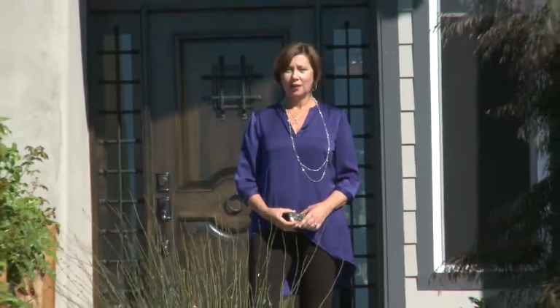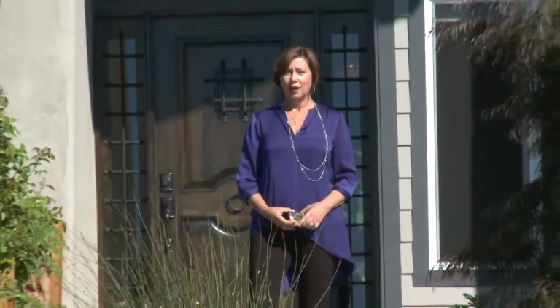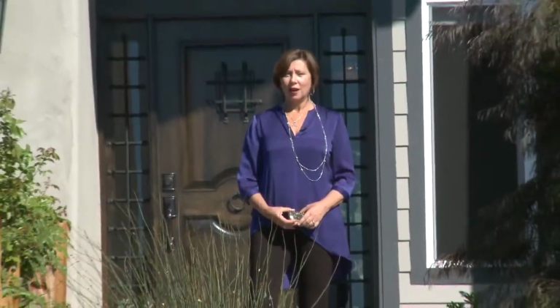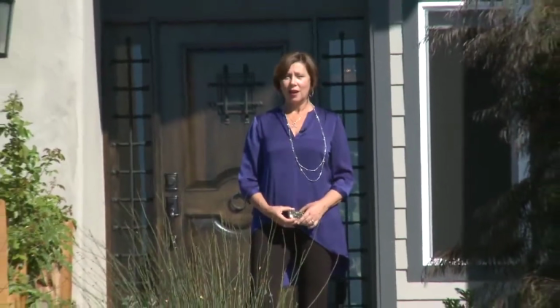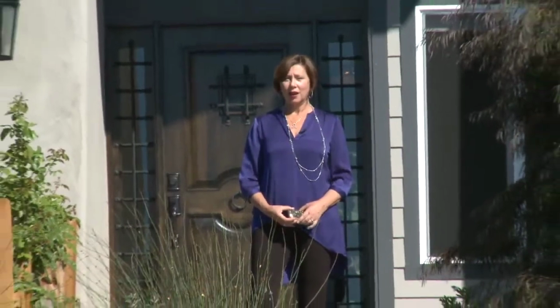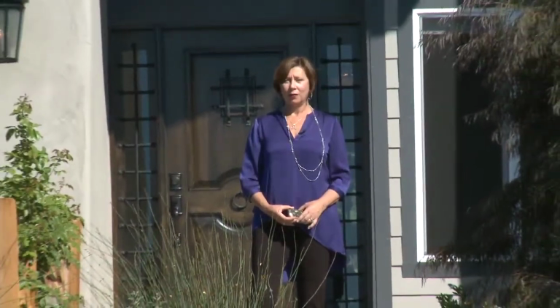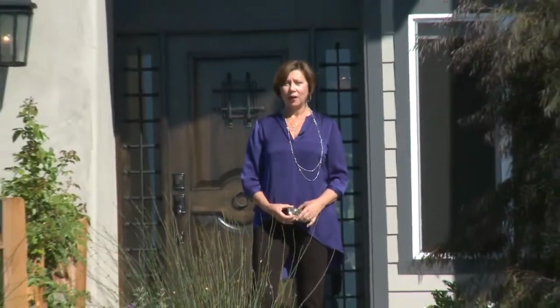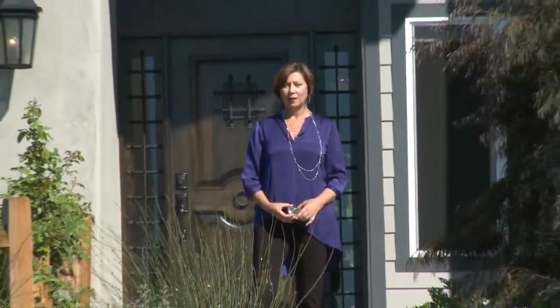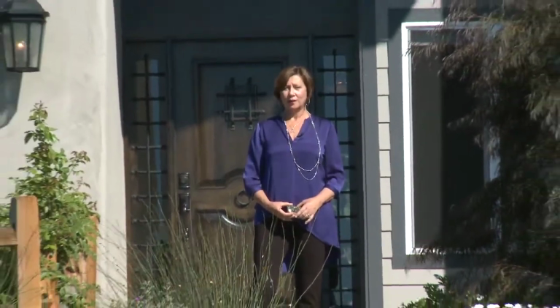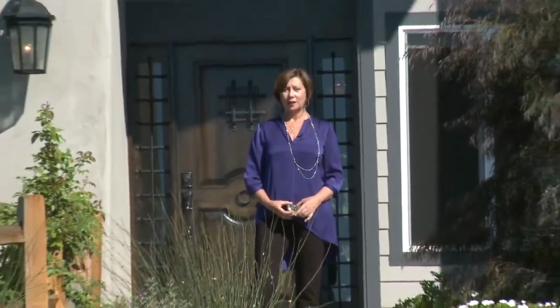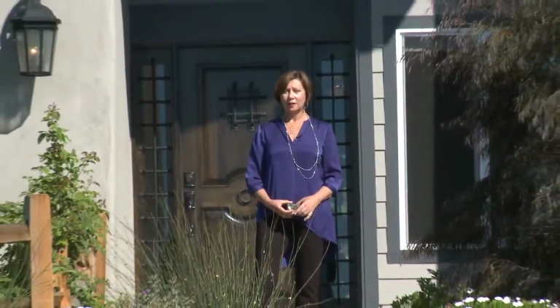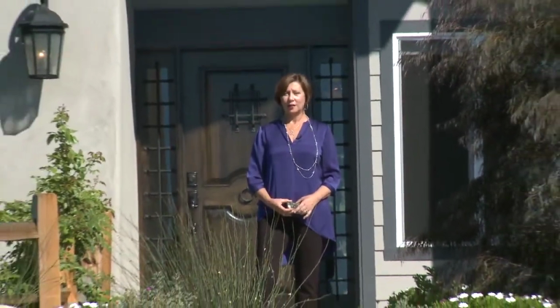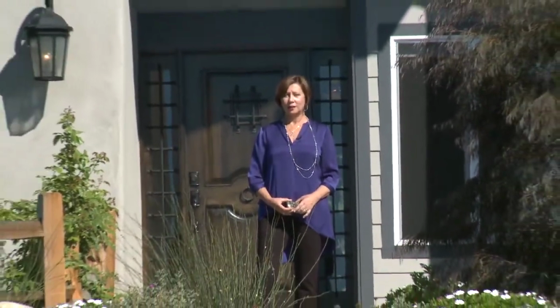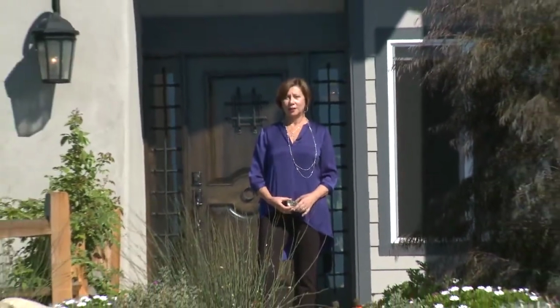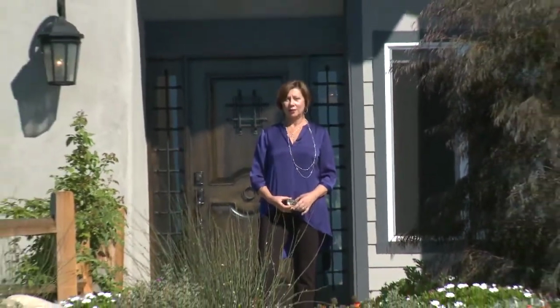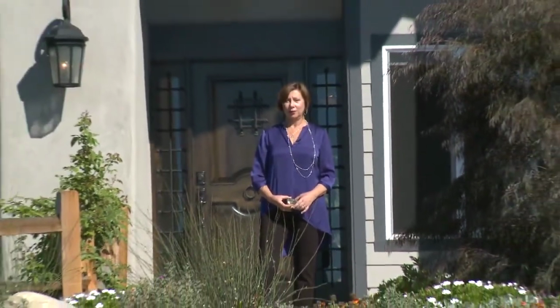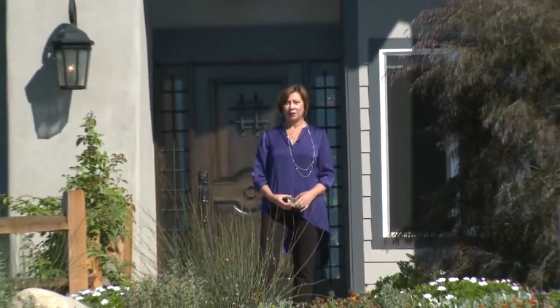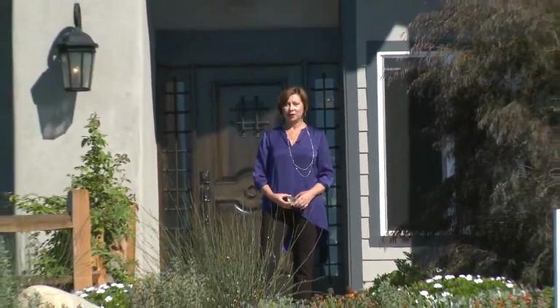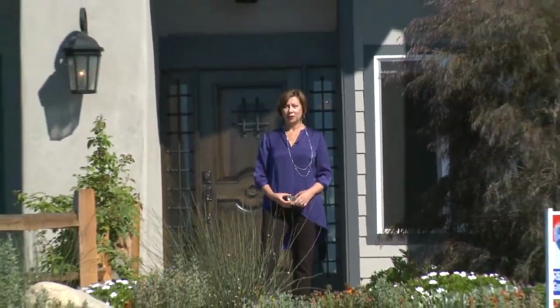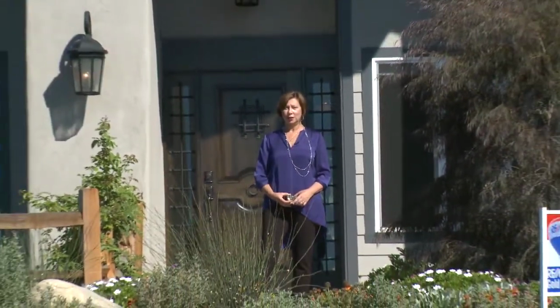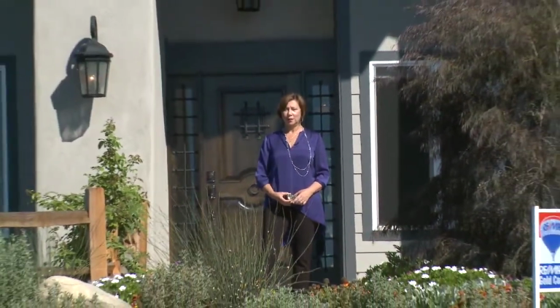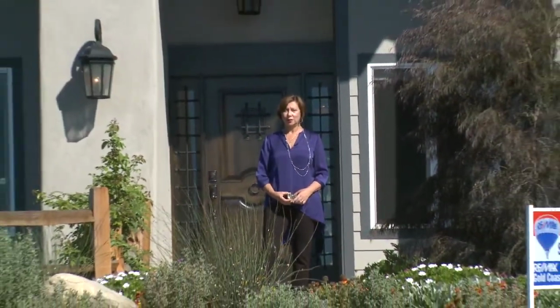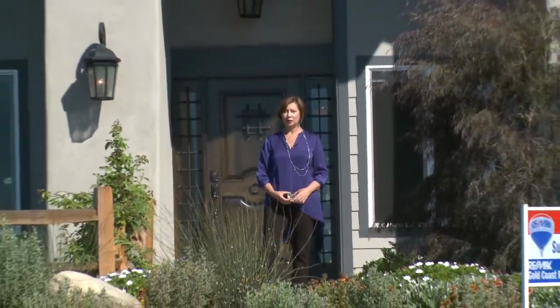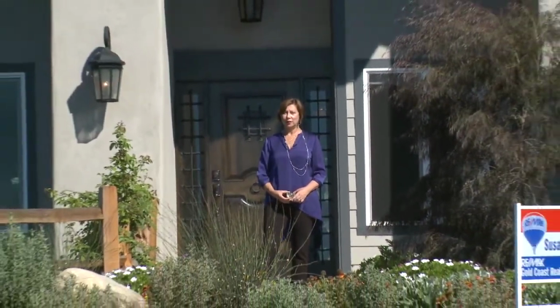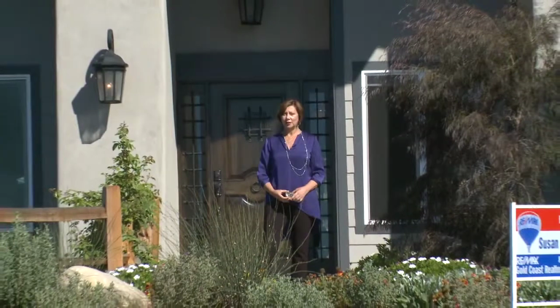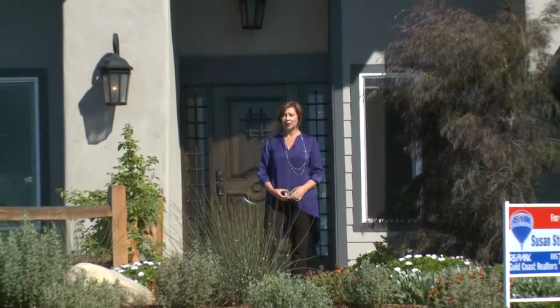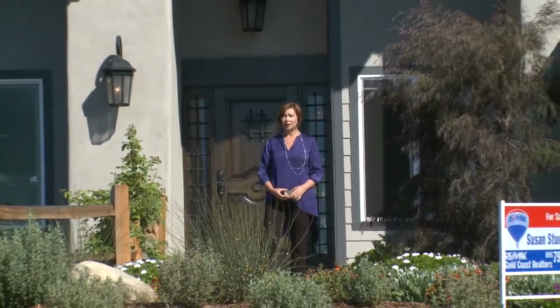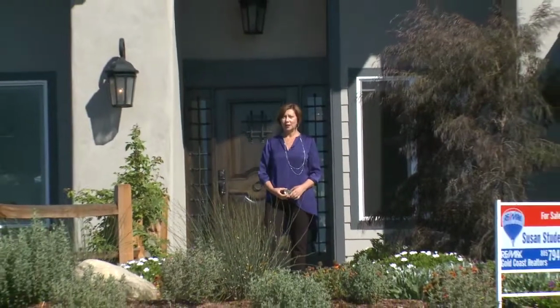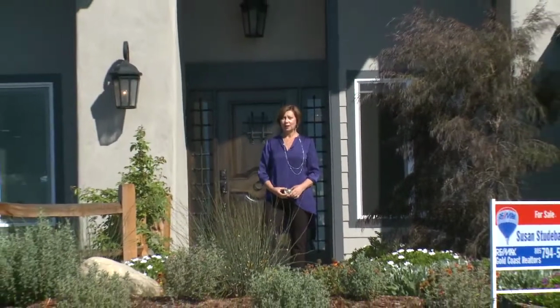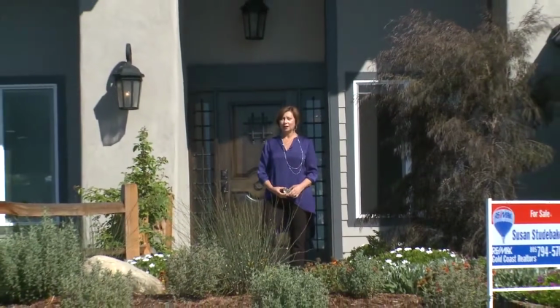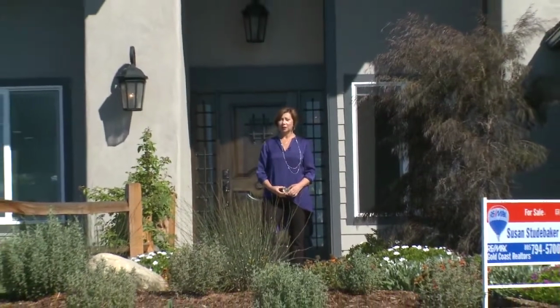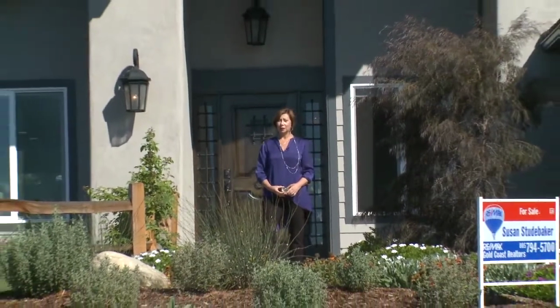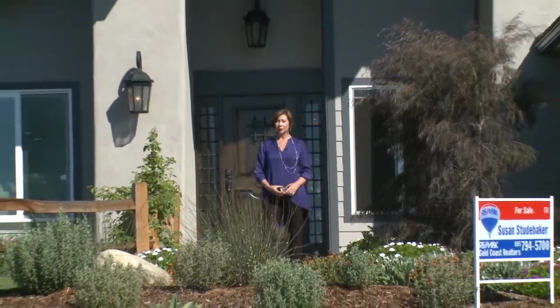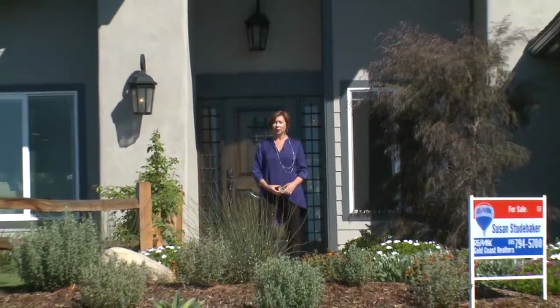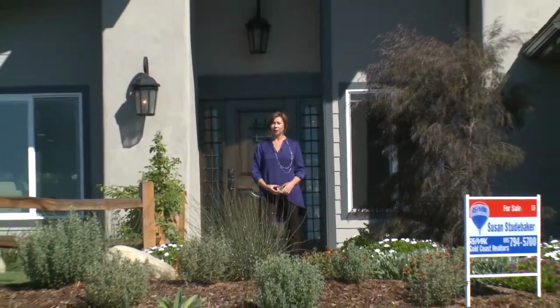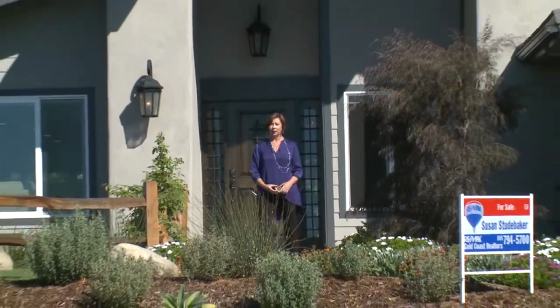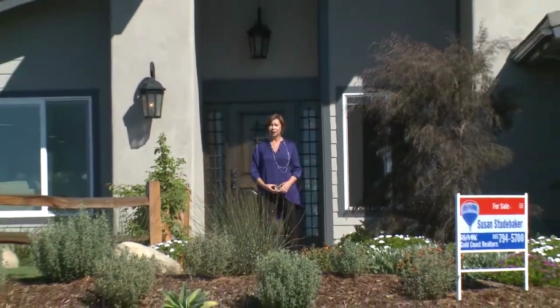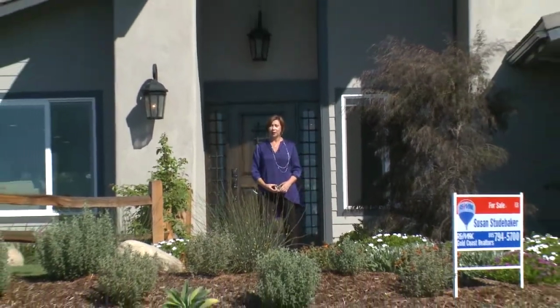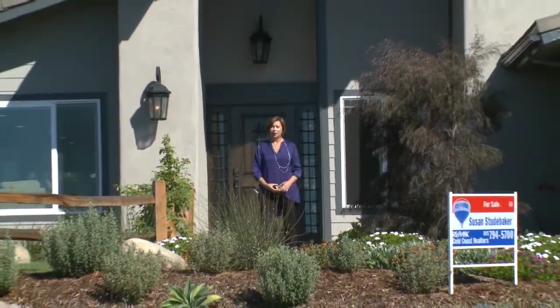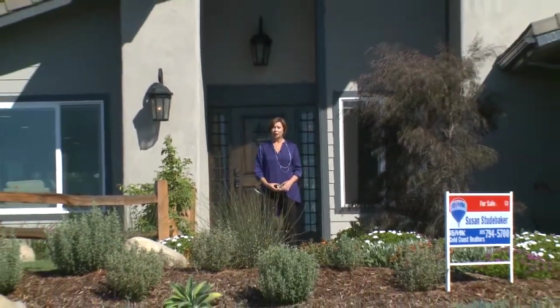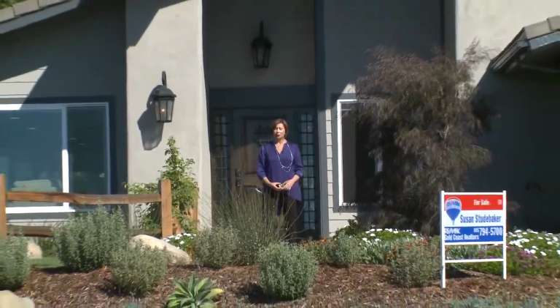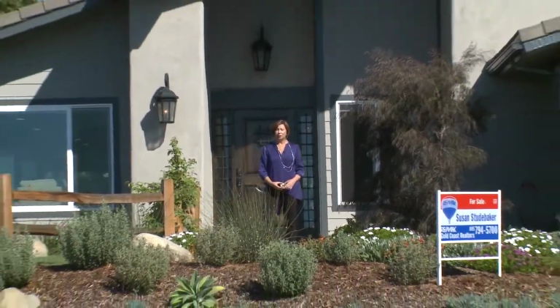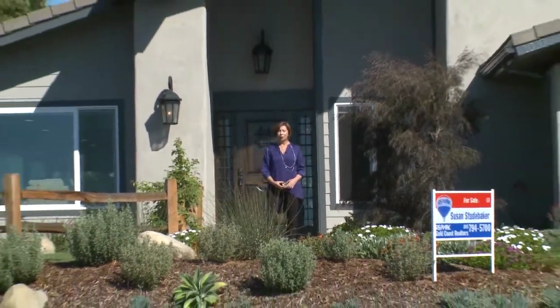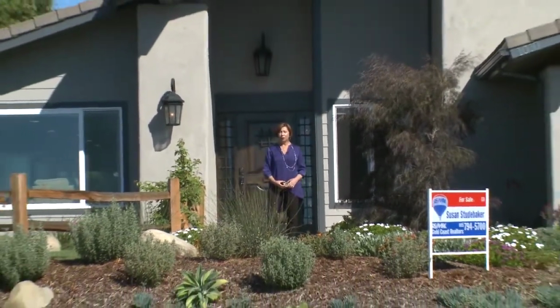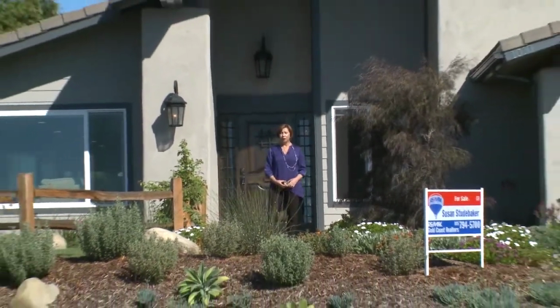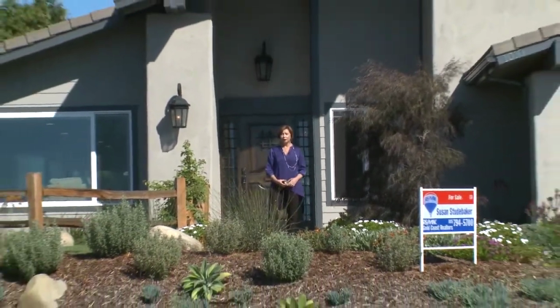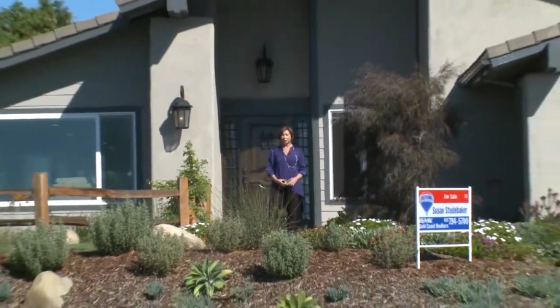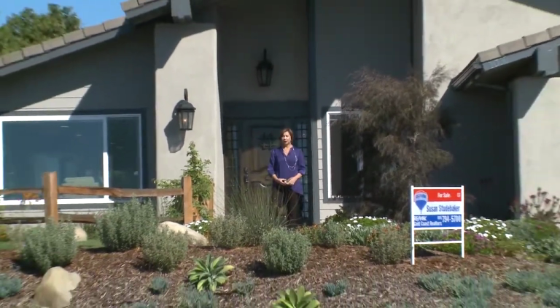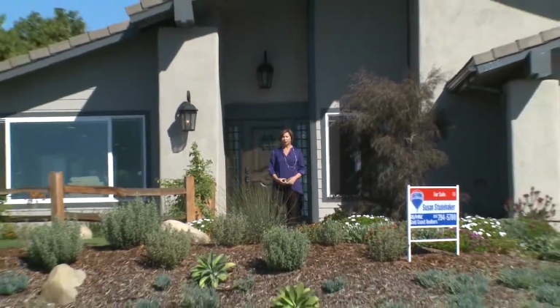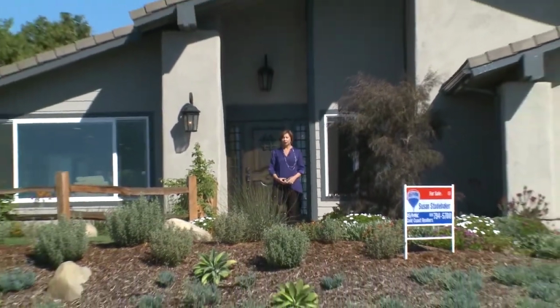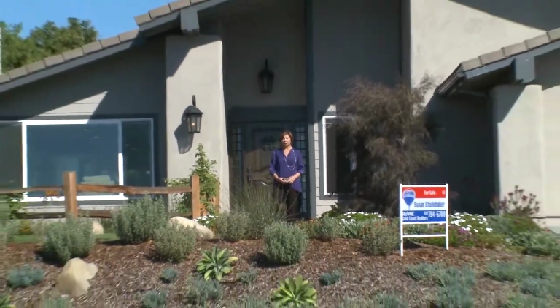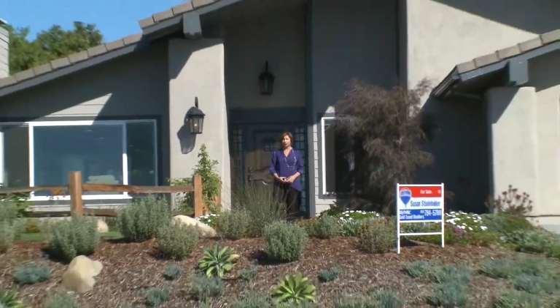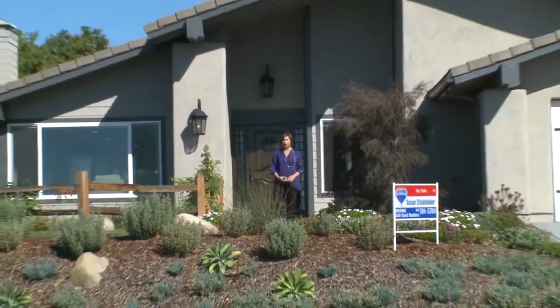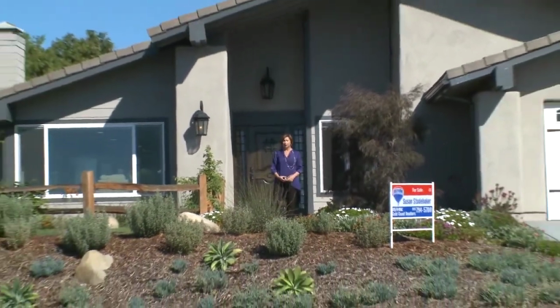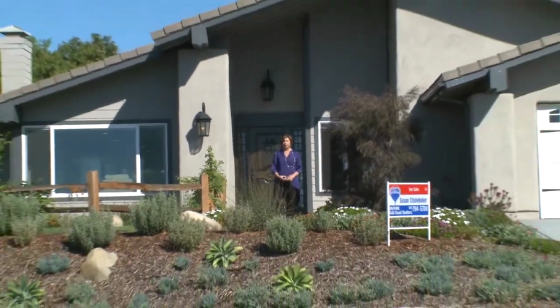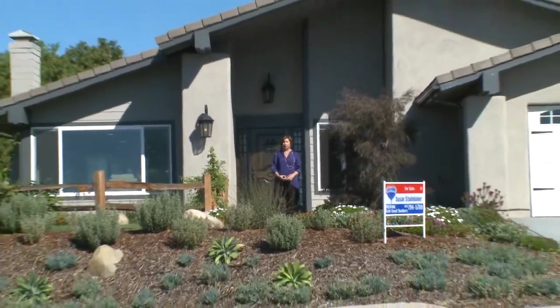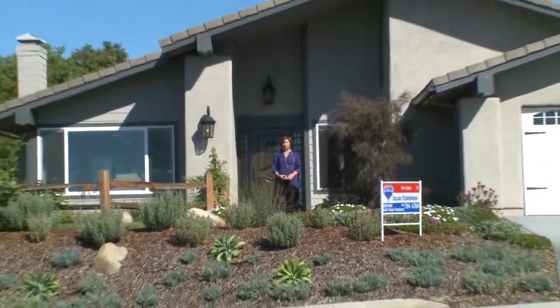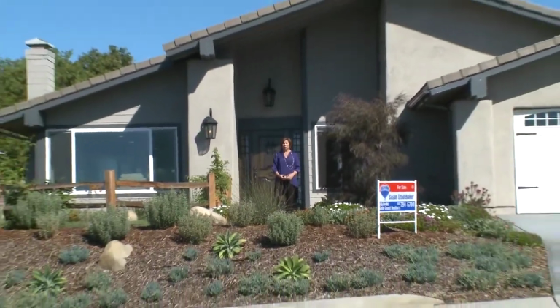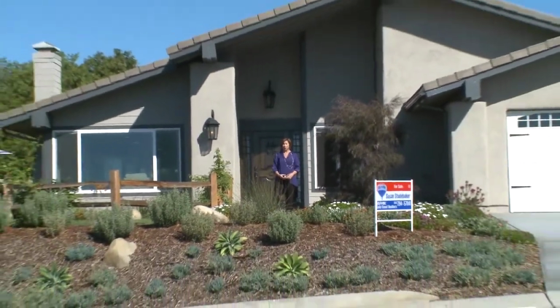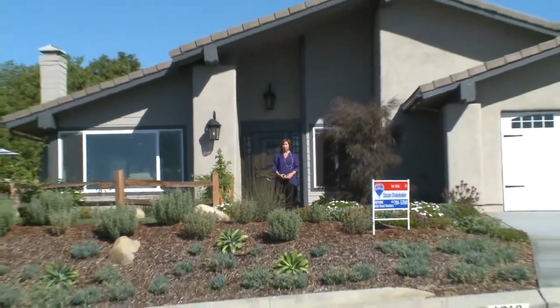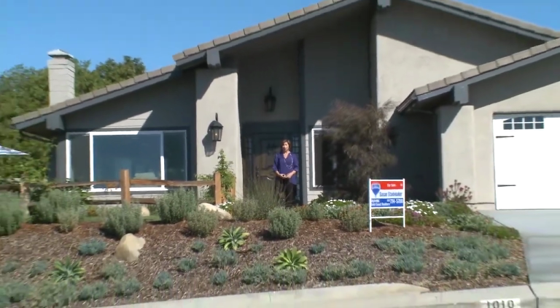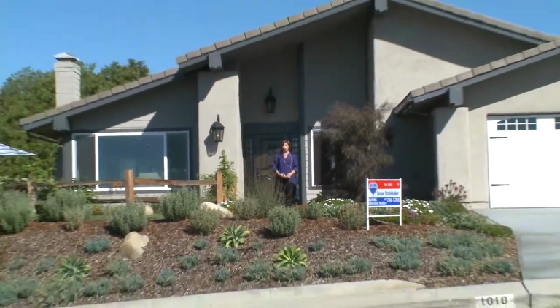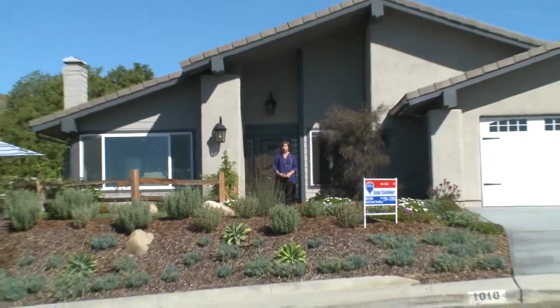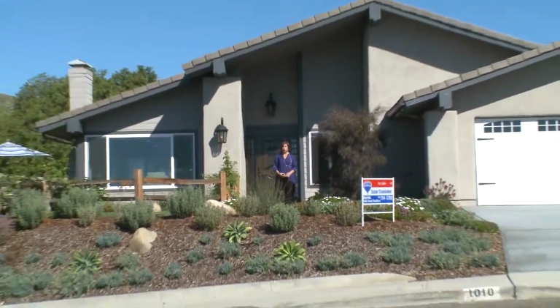Hi, we're outside 1010 Westridge, my new listing in Clearpoint. It's a beautiful executive hillside home with ocean view.